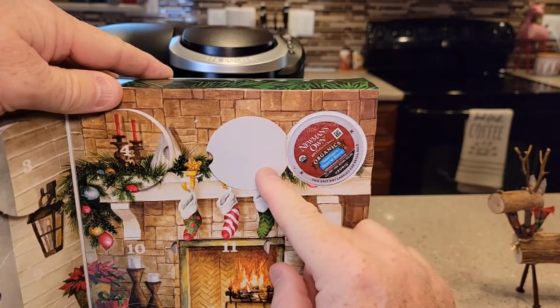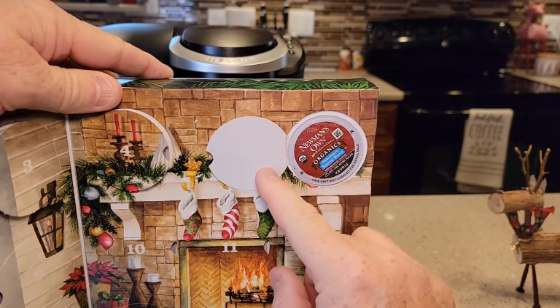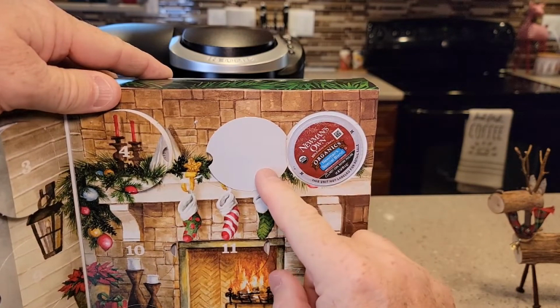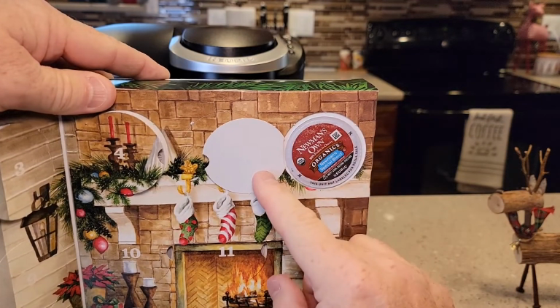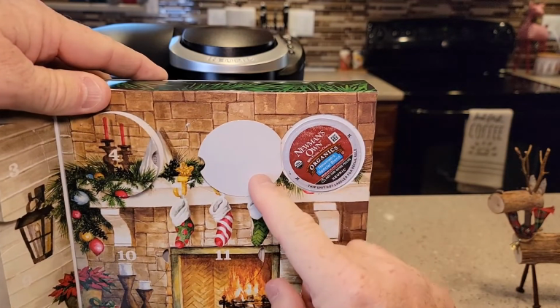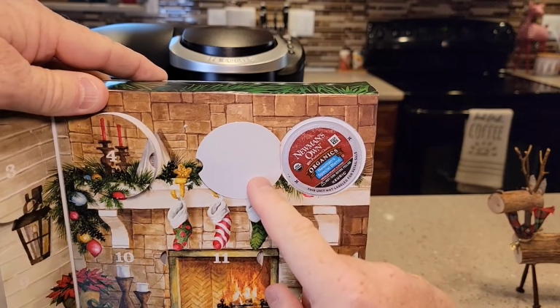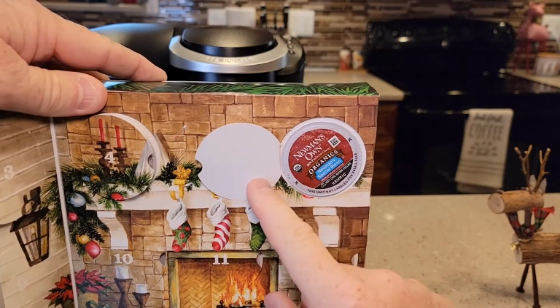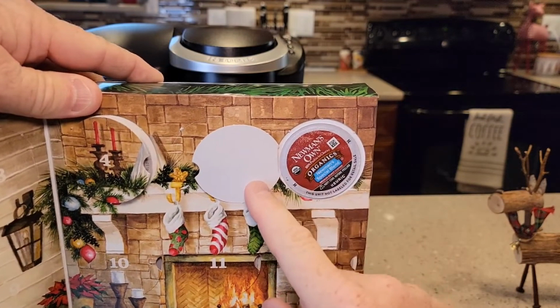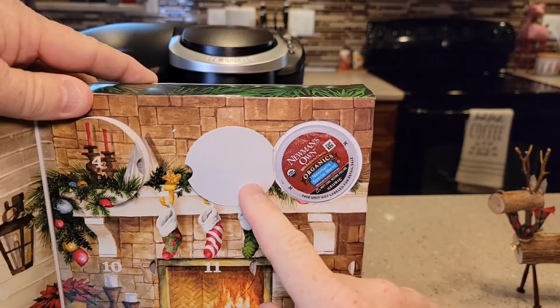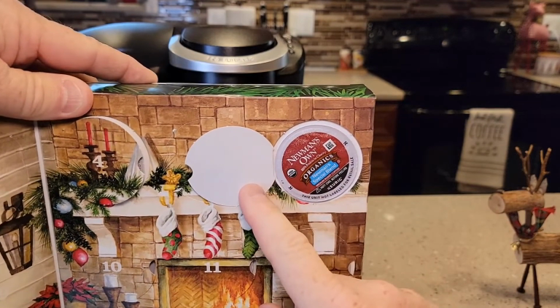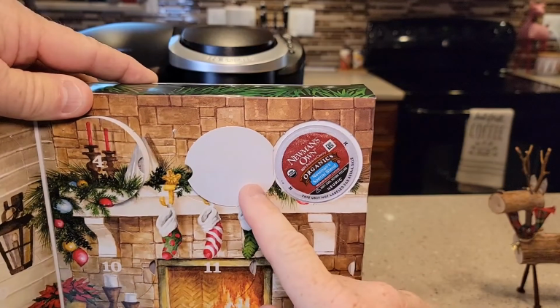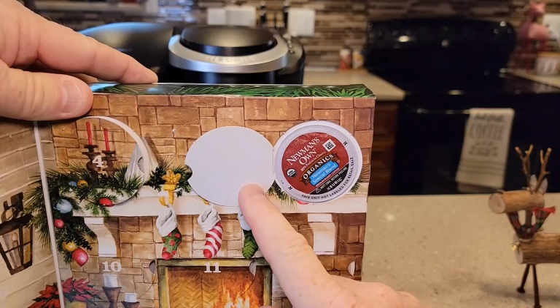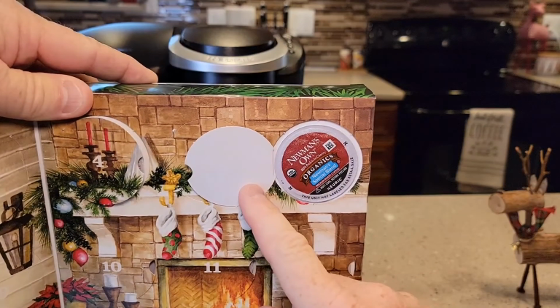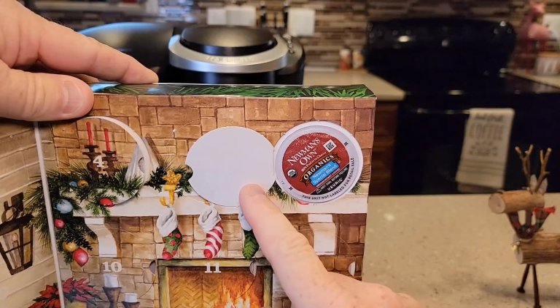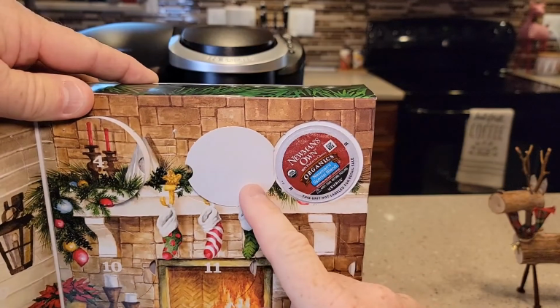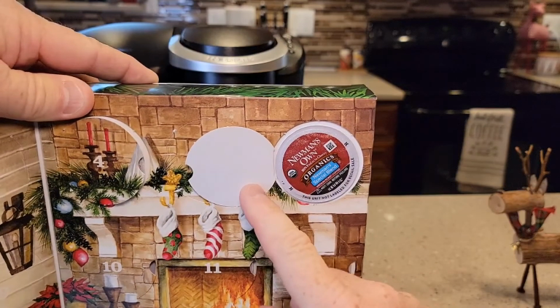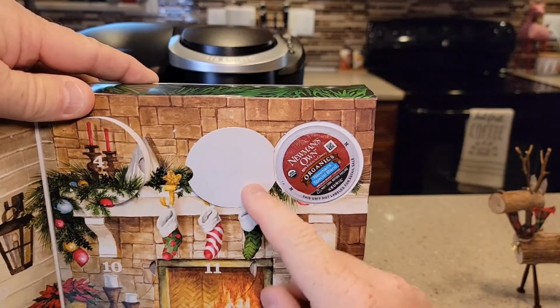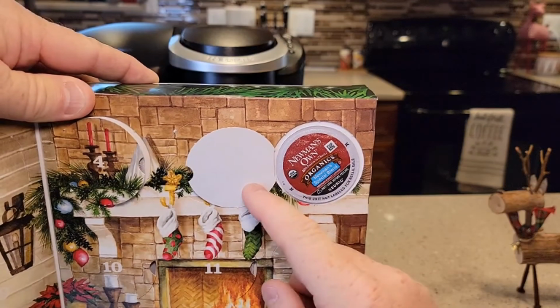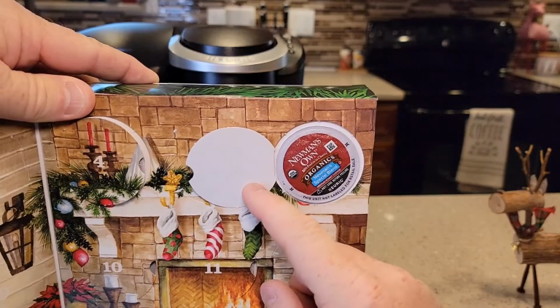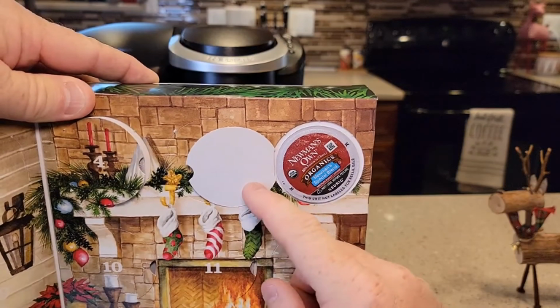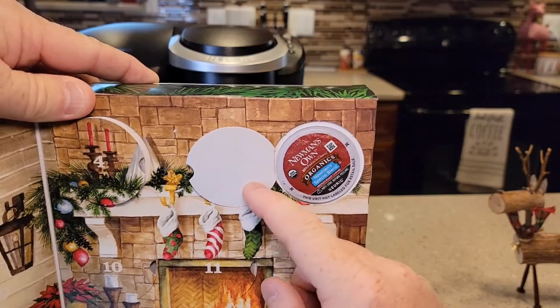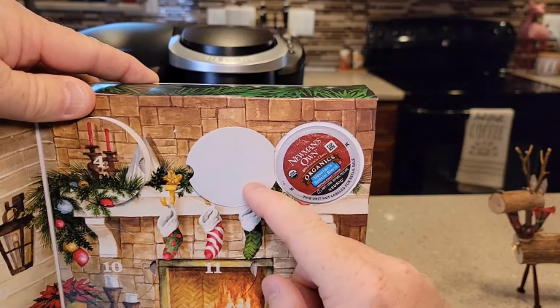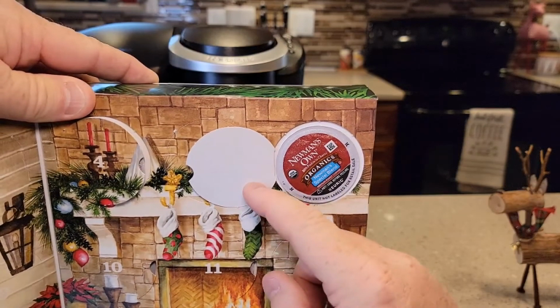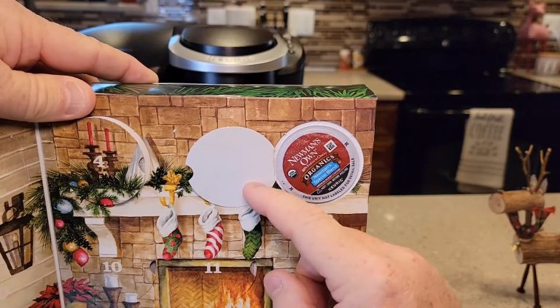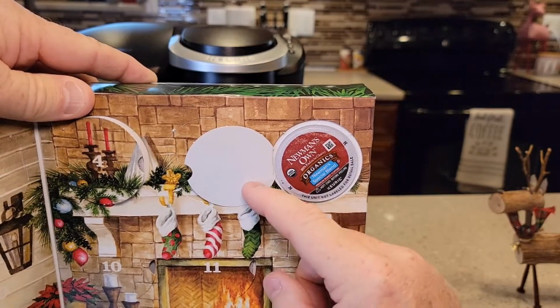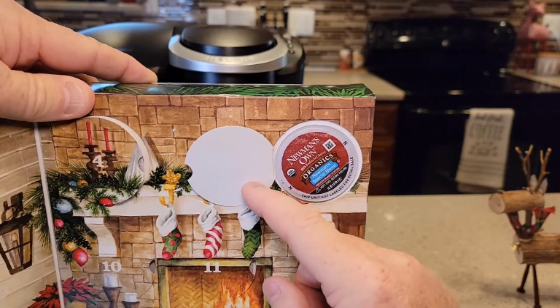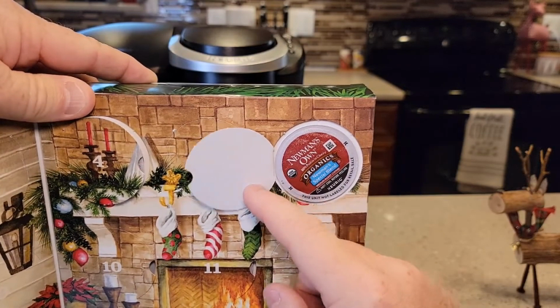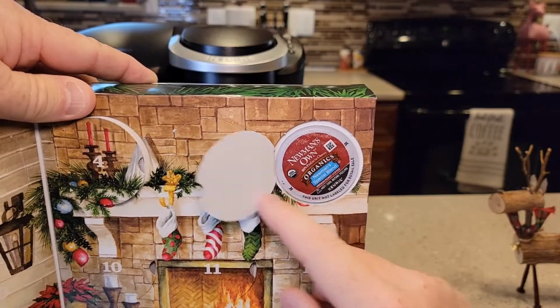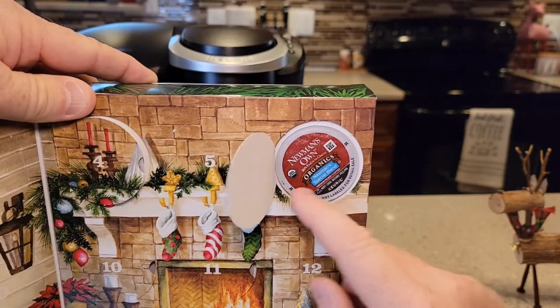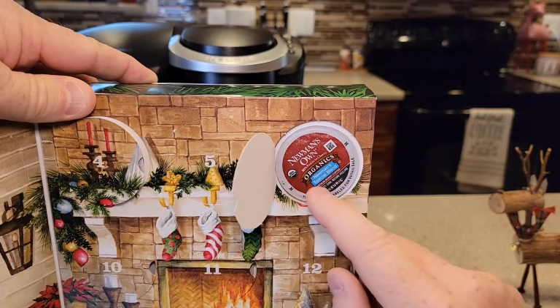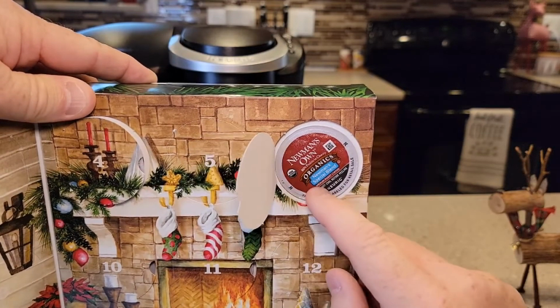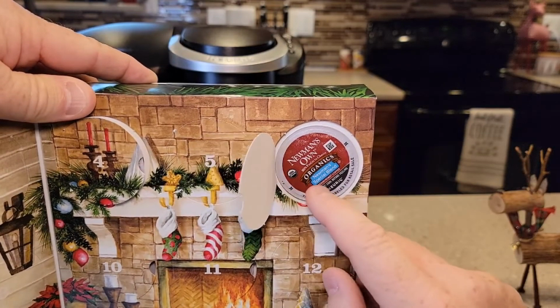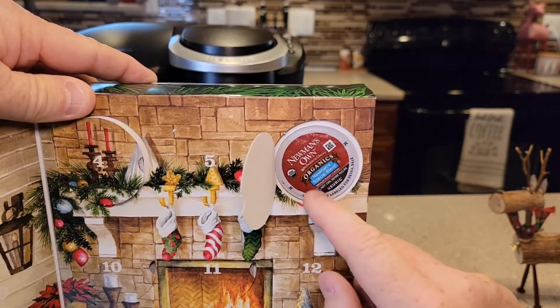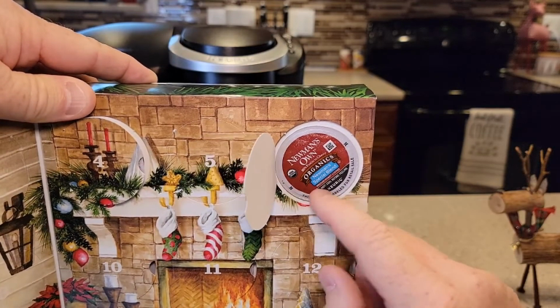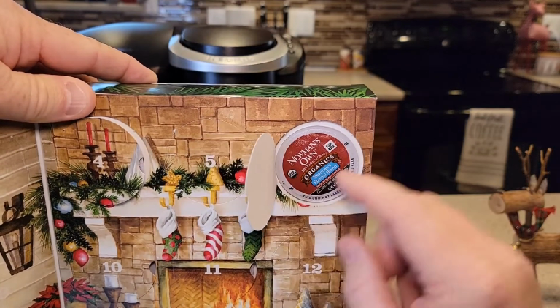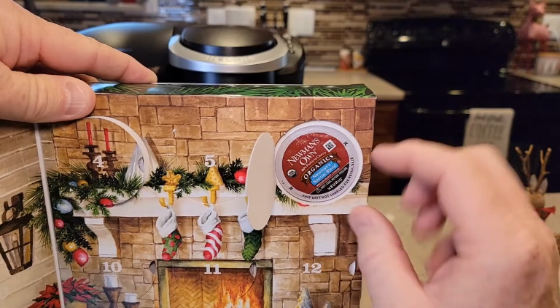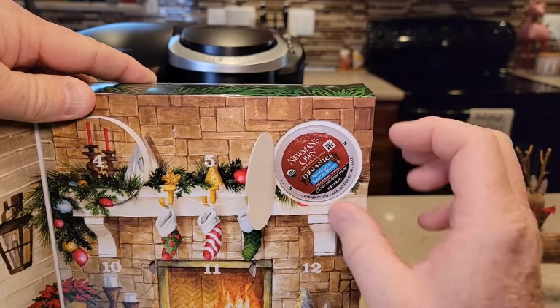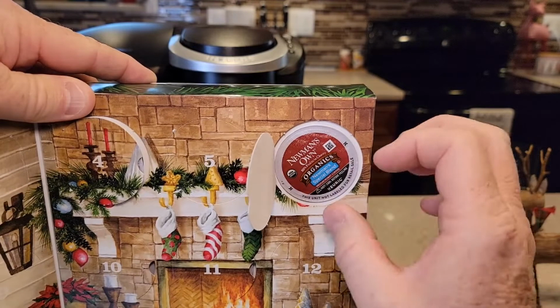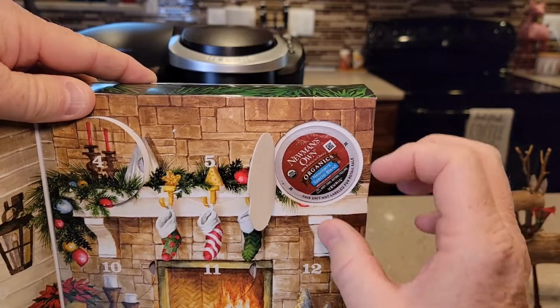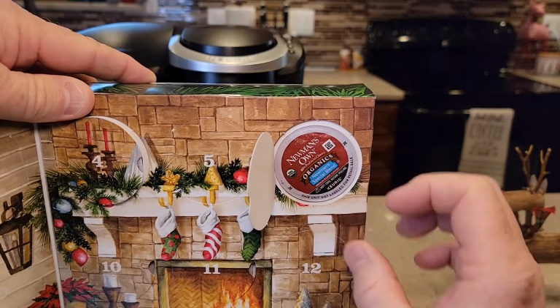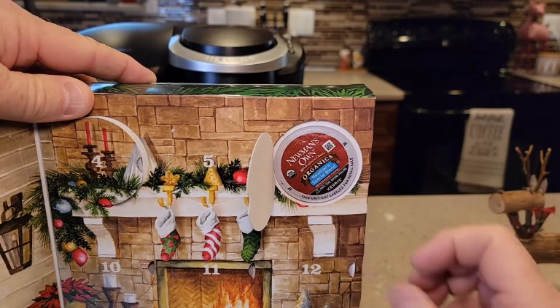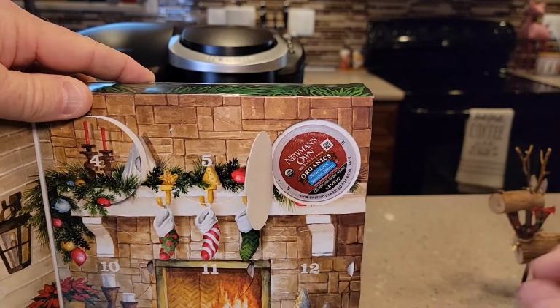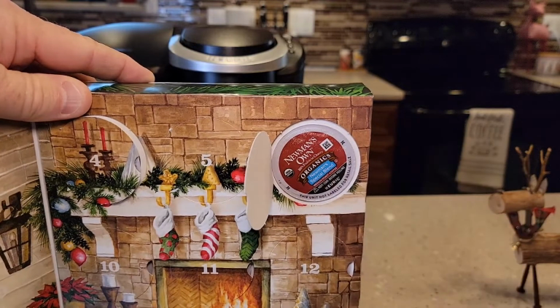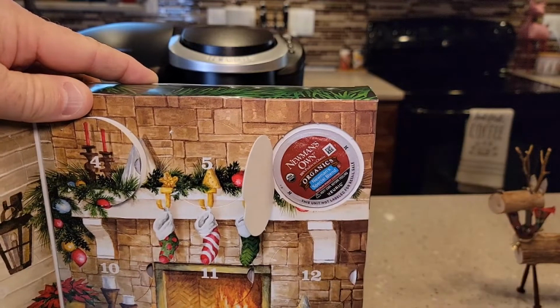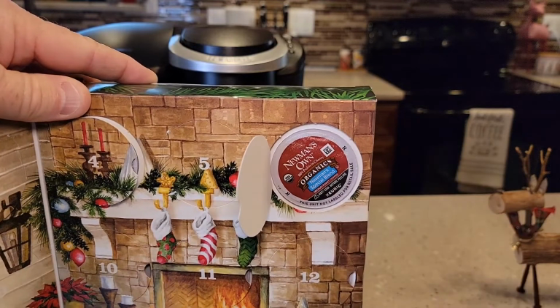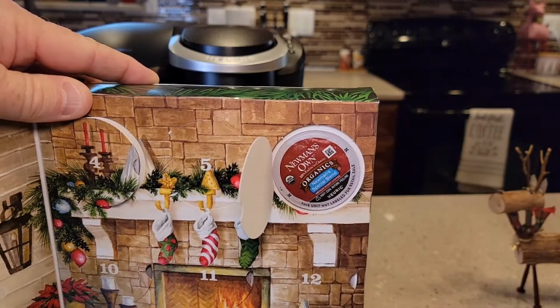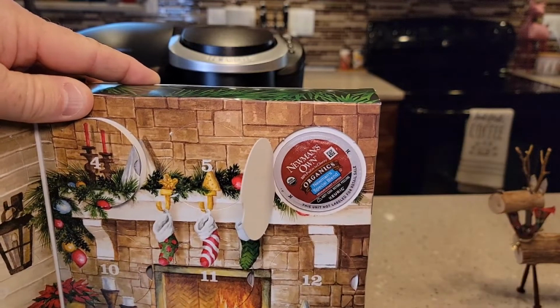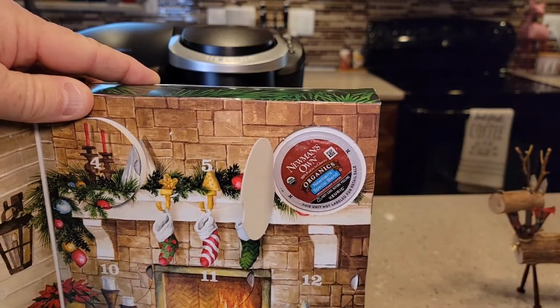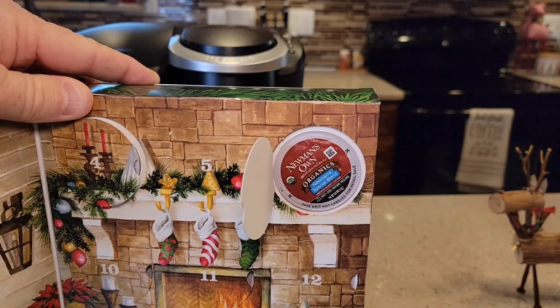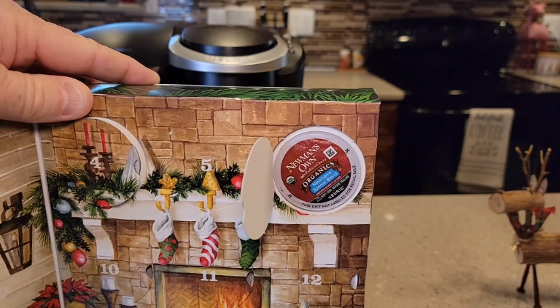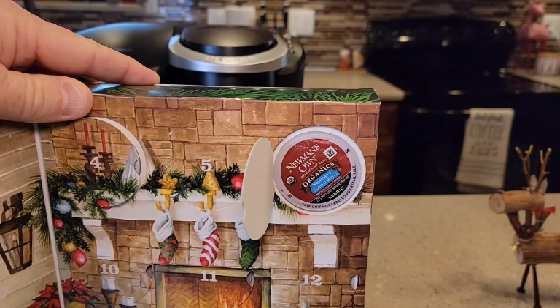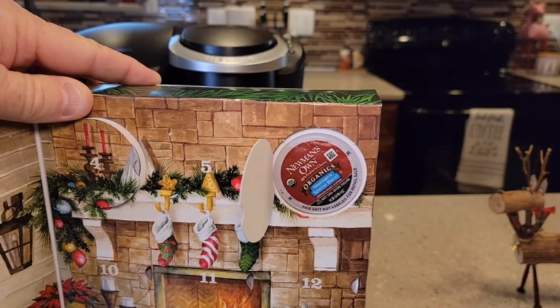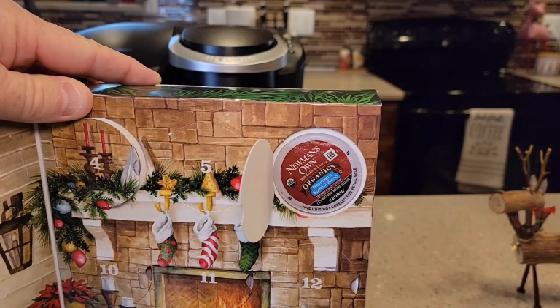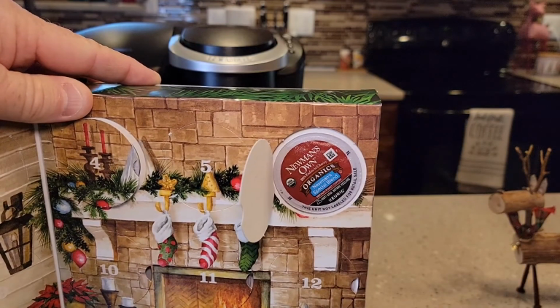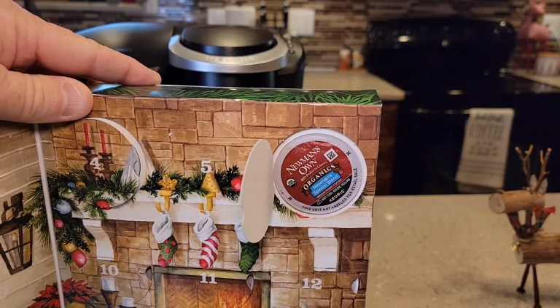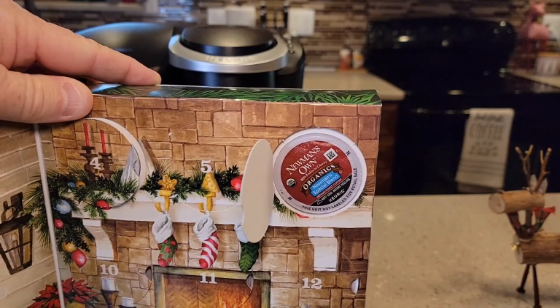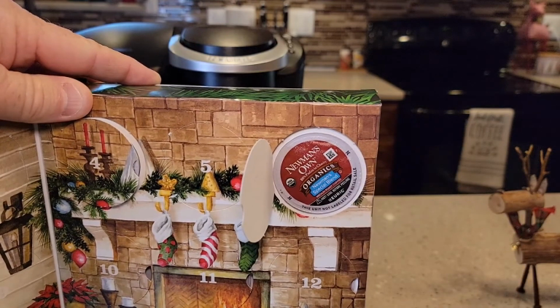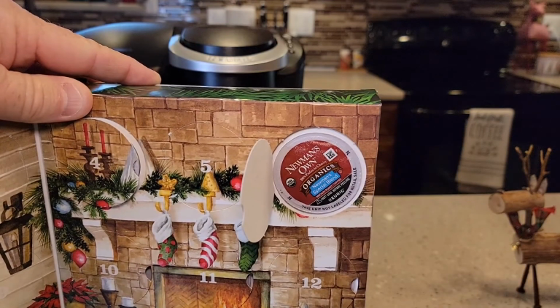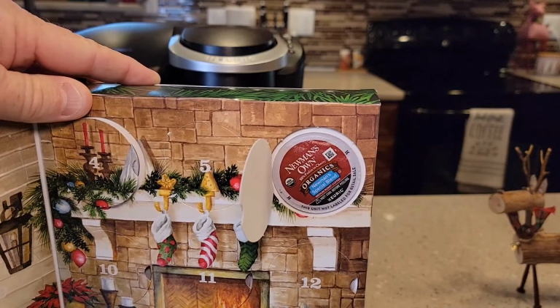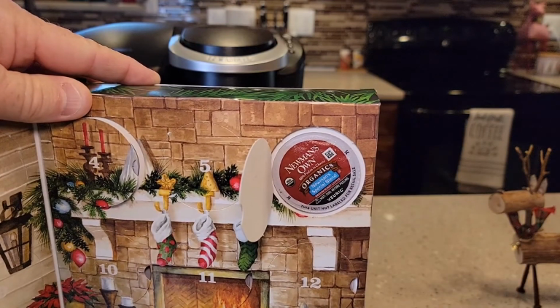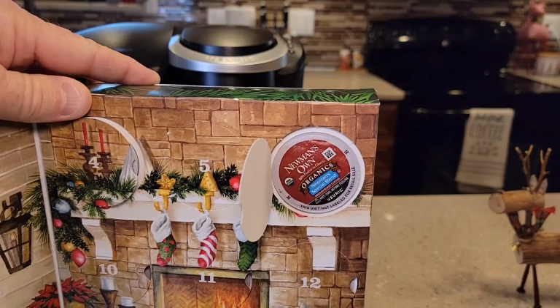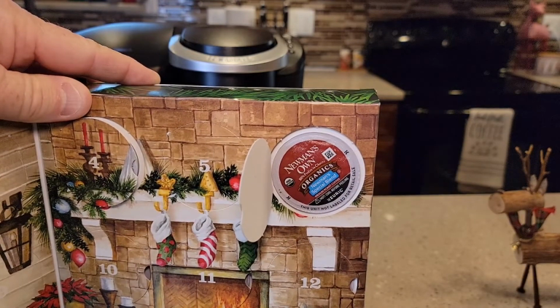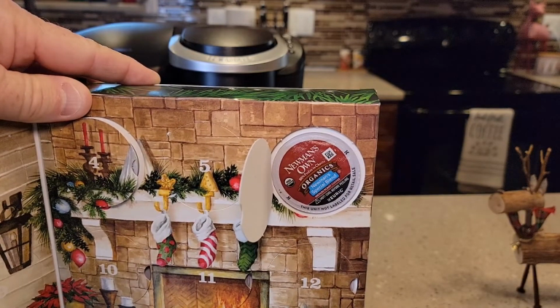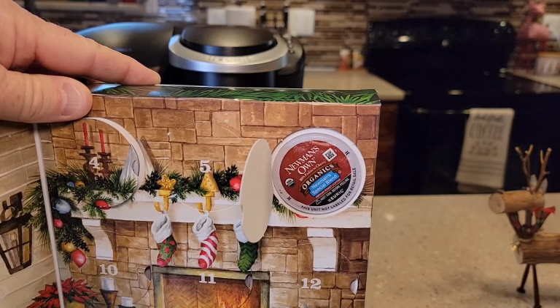Newman's Organic. This is a pretty standard coffee, but if you've never had this one before, it does taste really good. Let's give it a try.